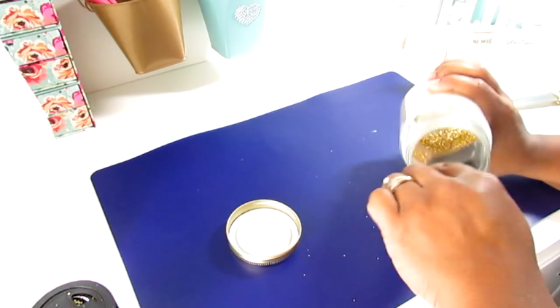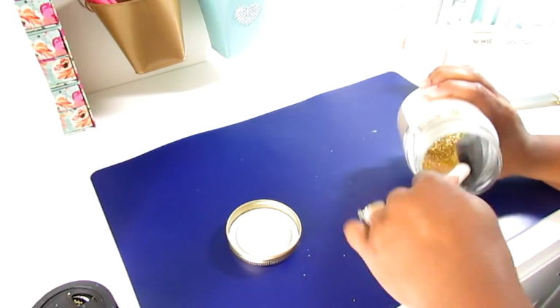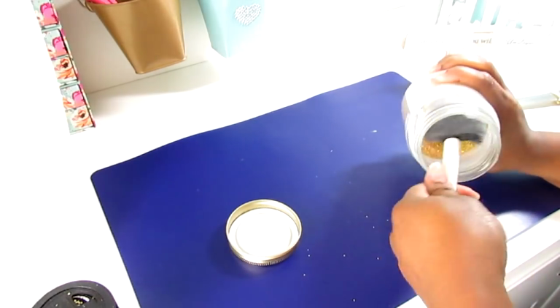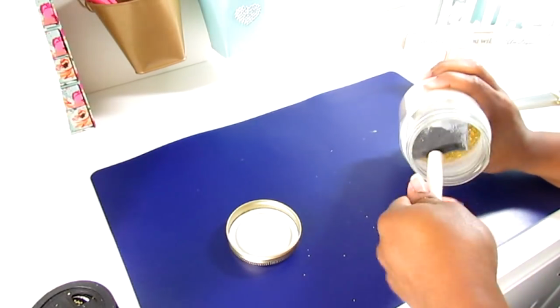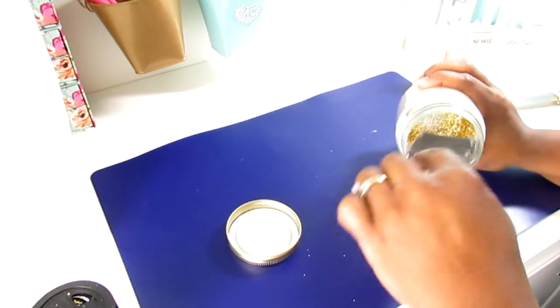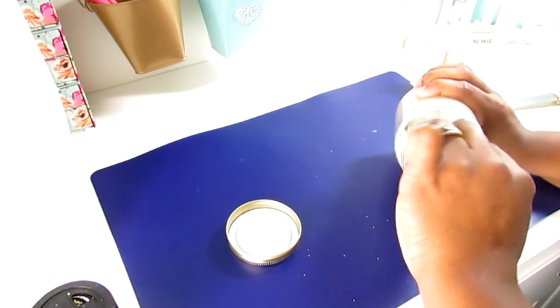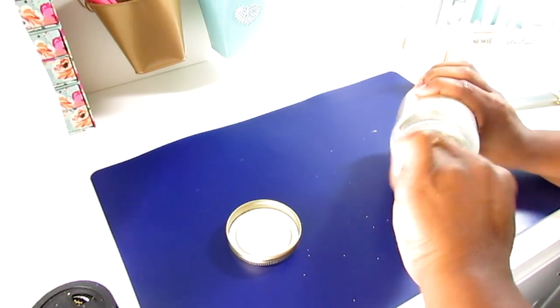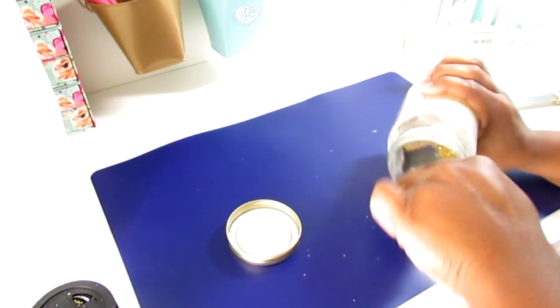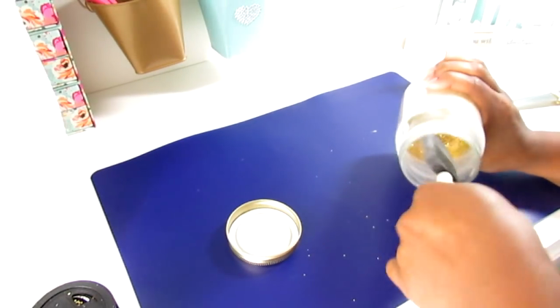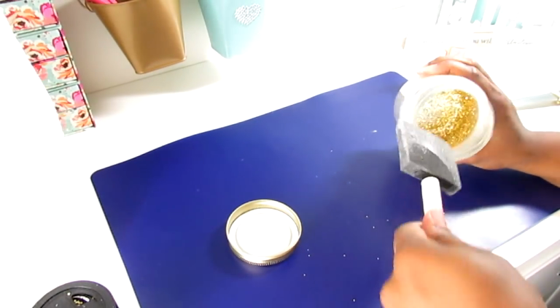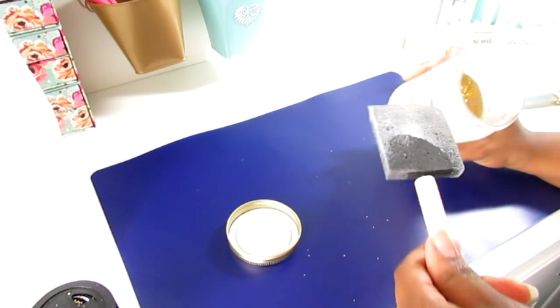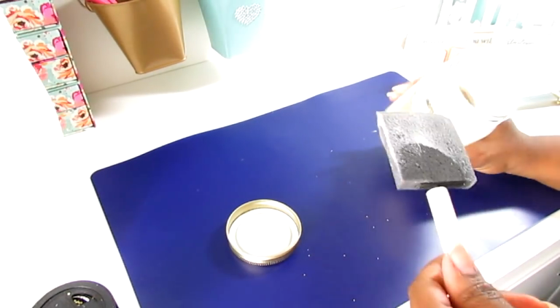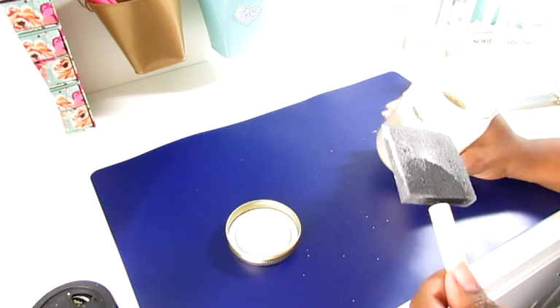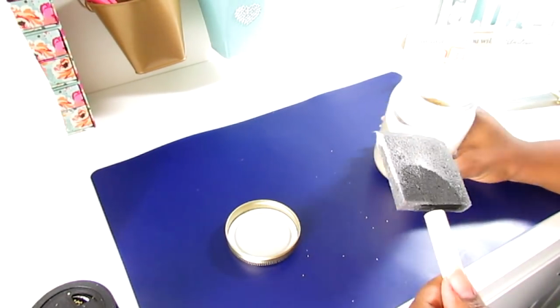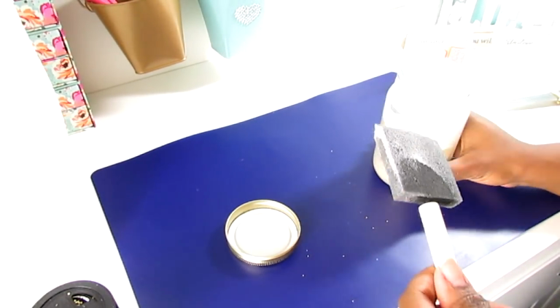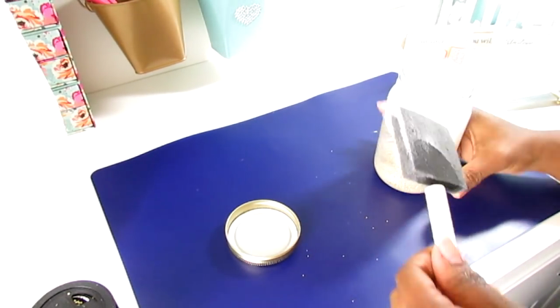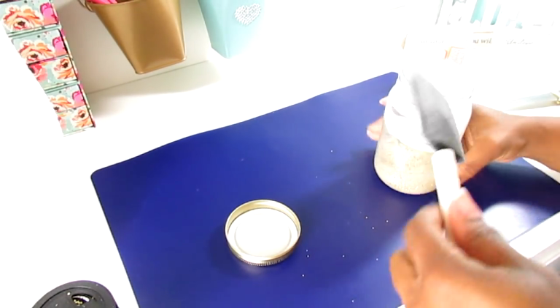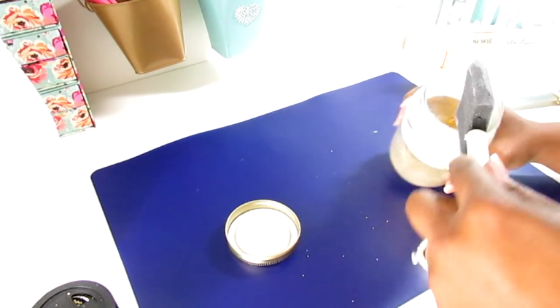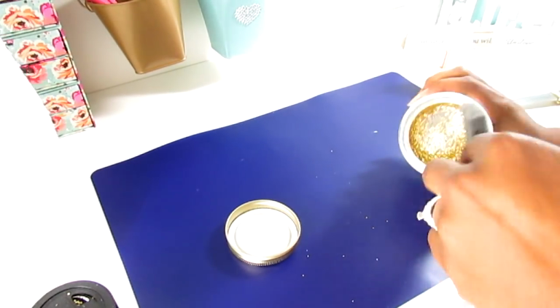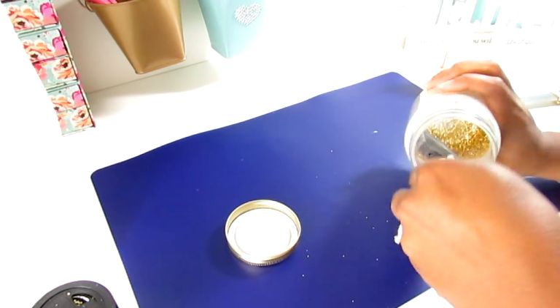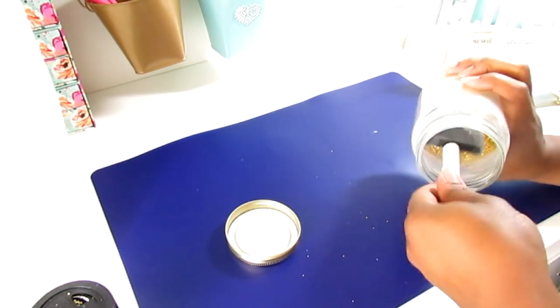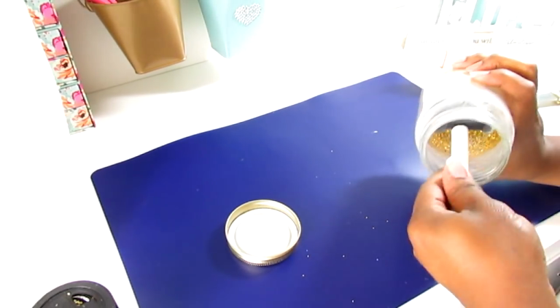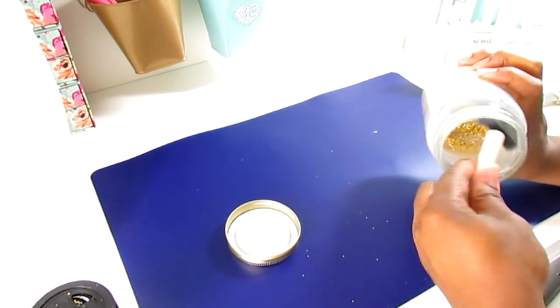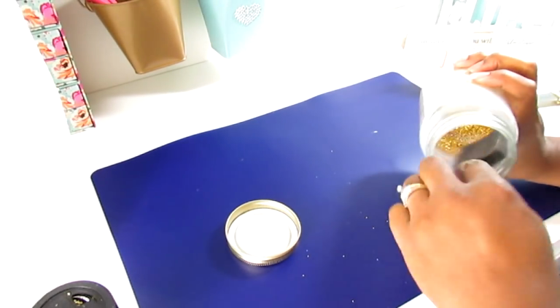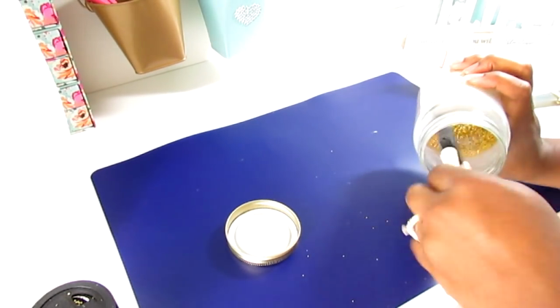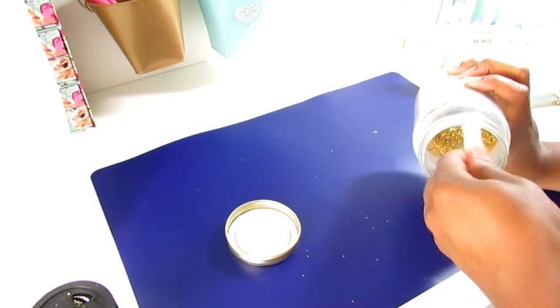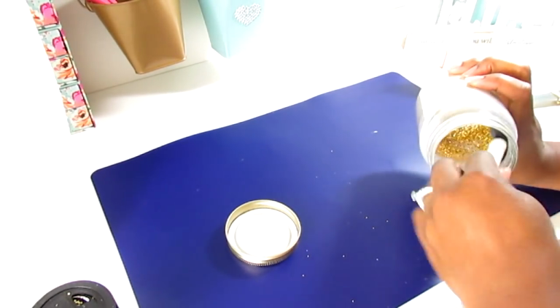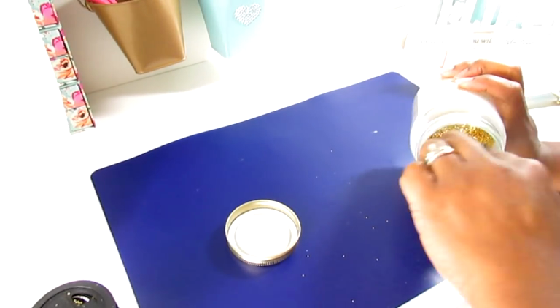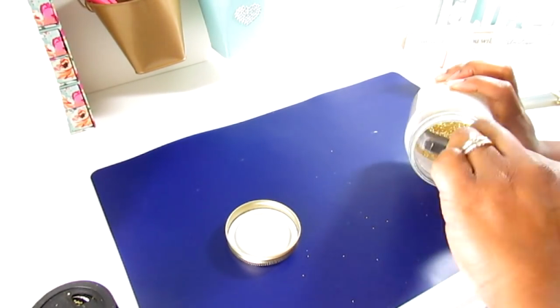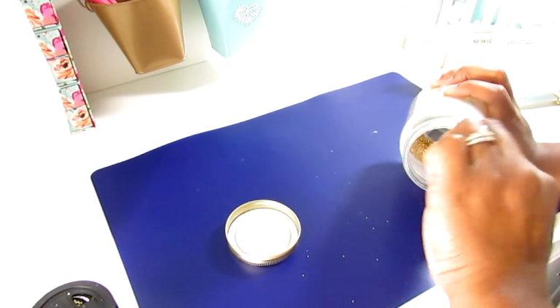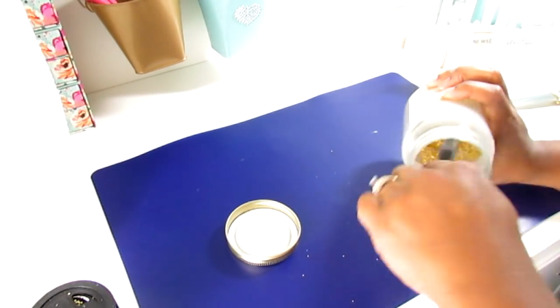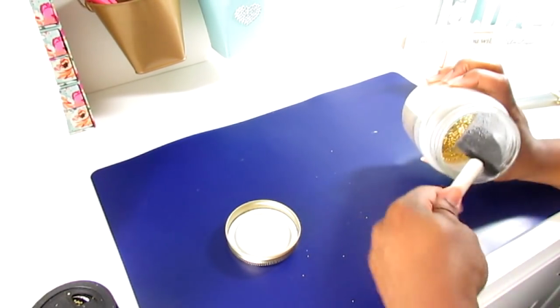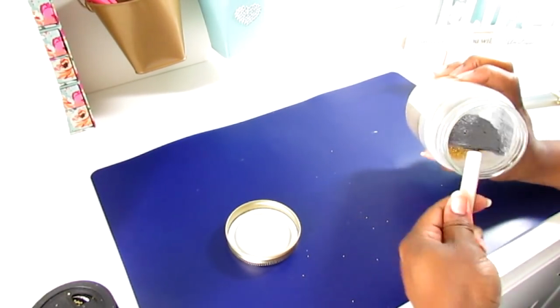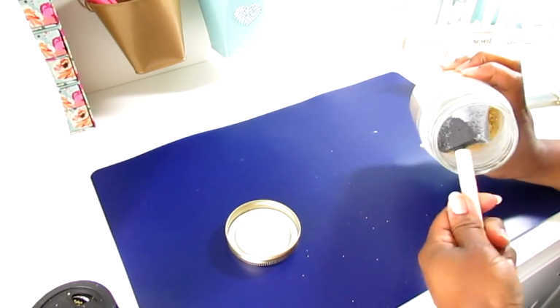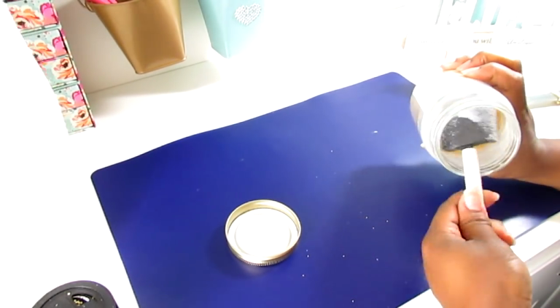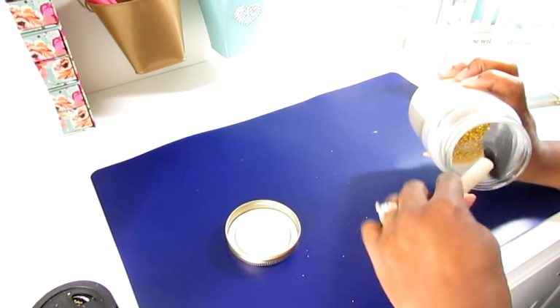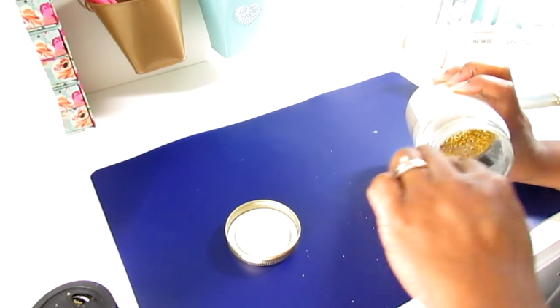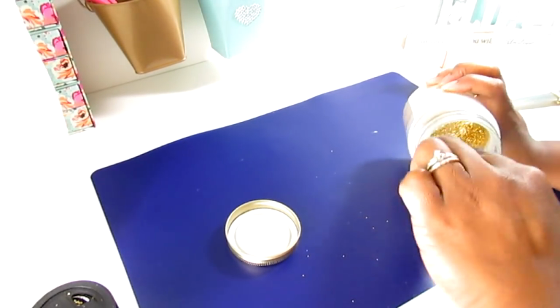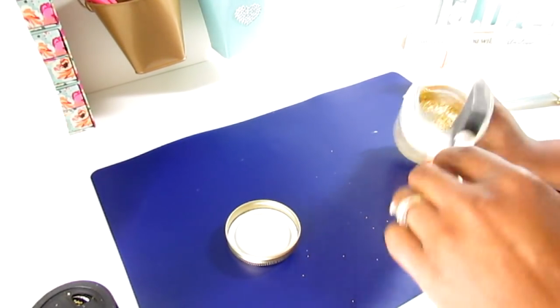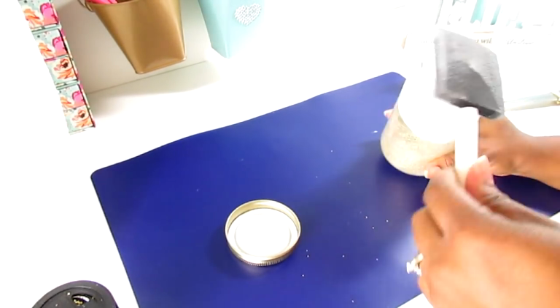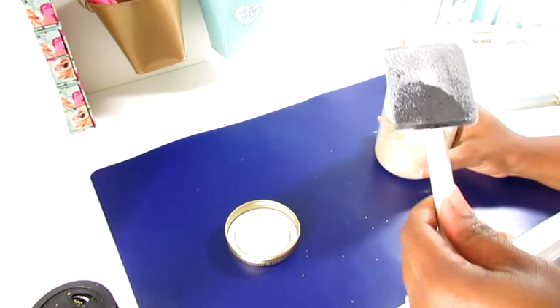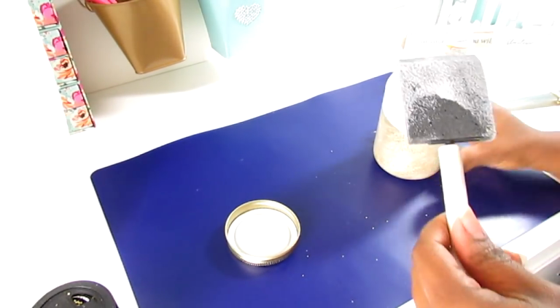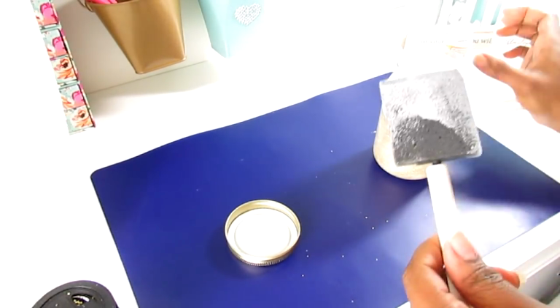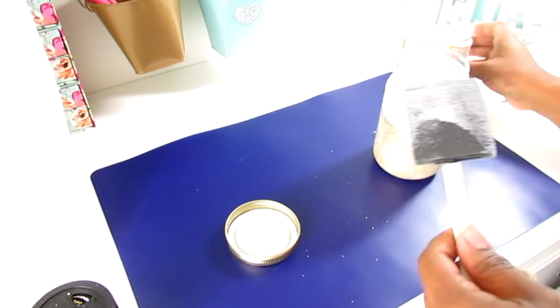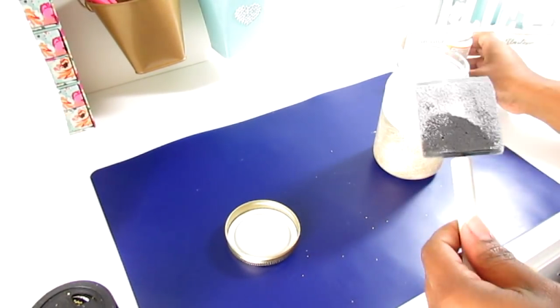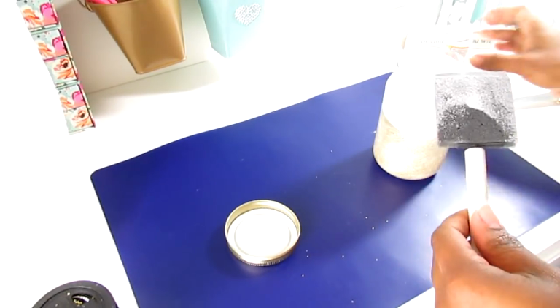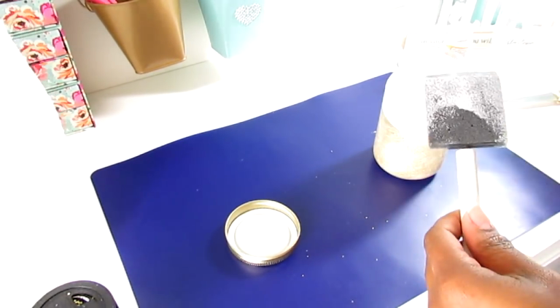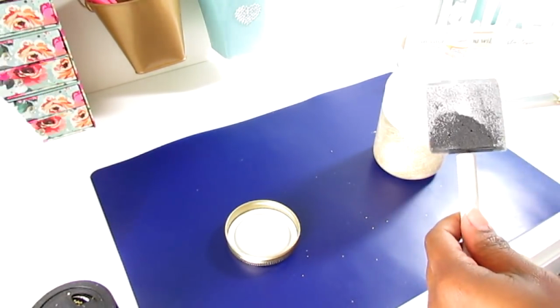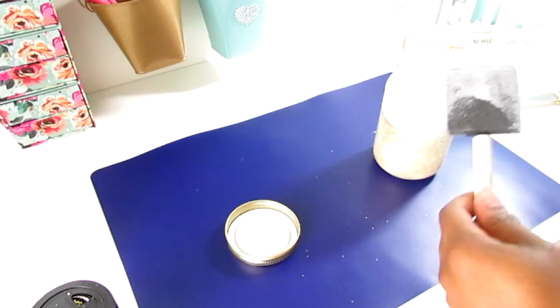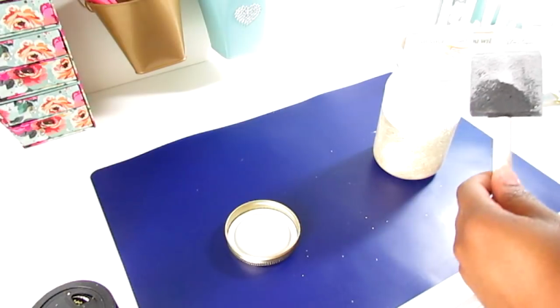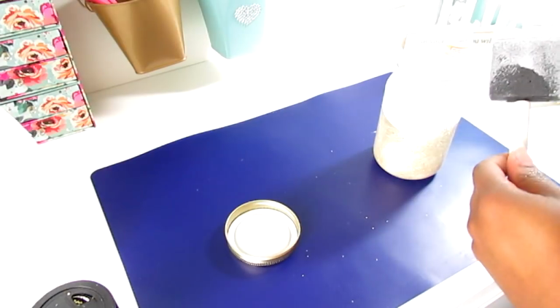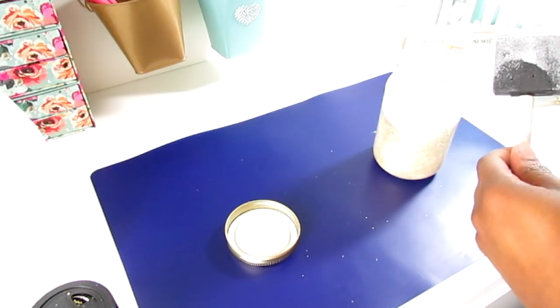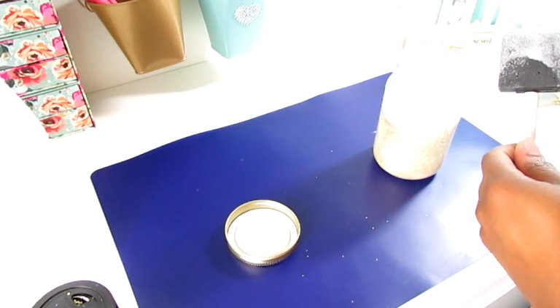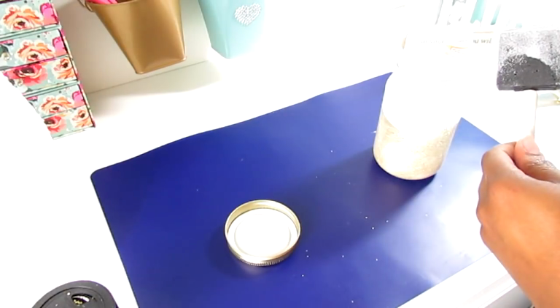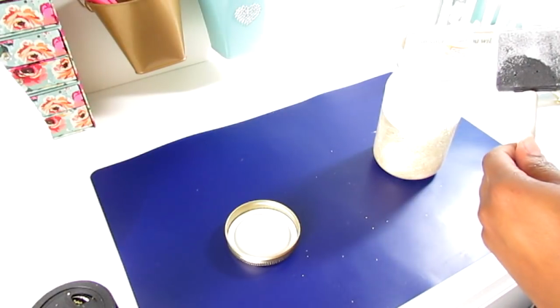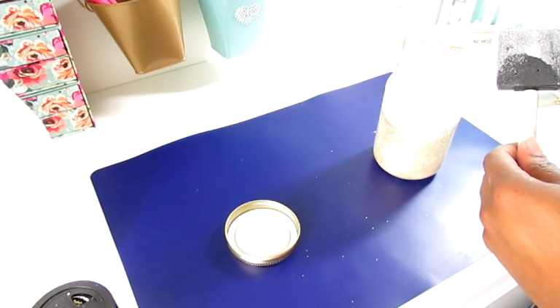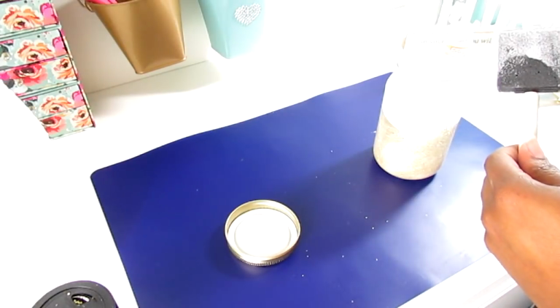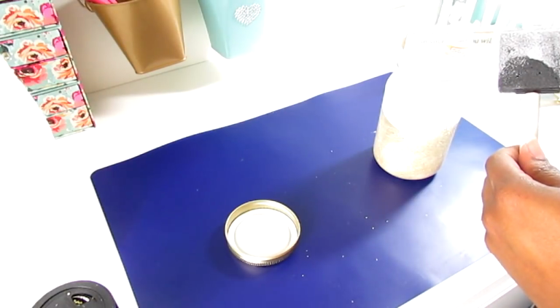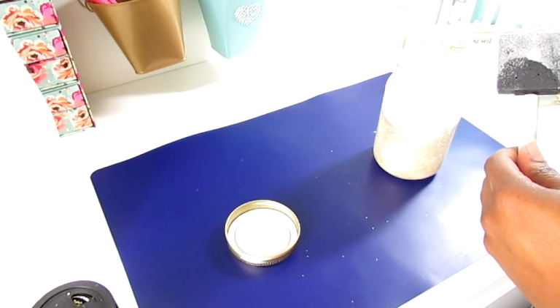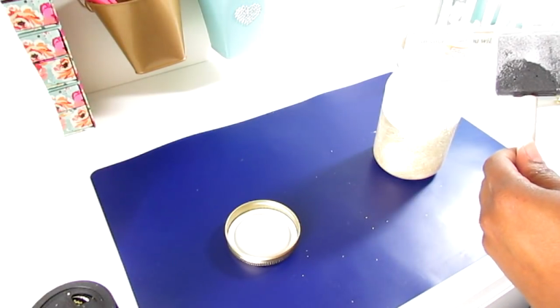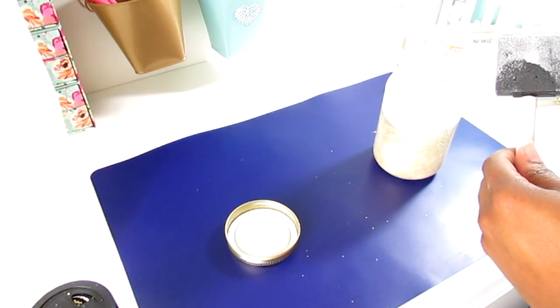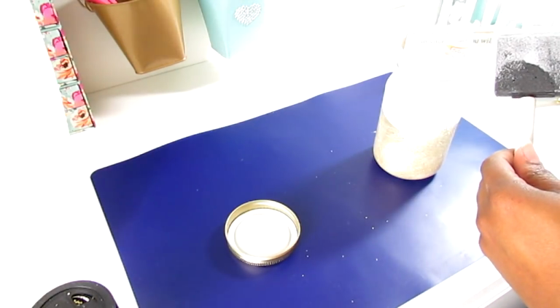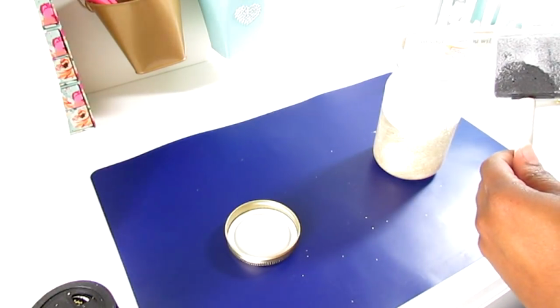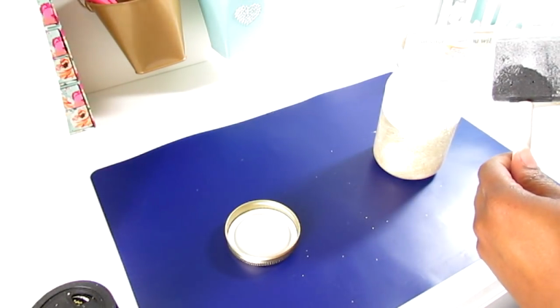You're just going to work your way all the way up to the top of the jar with the Mod Podge and just keep reapplying the glitter.